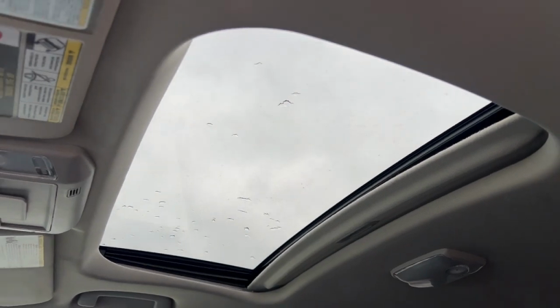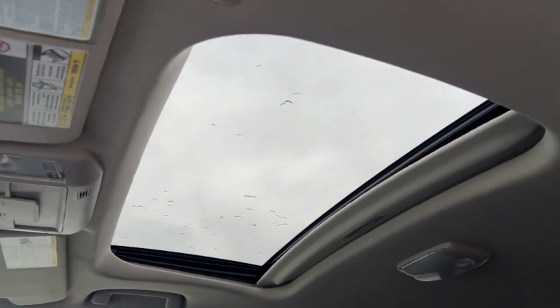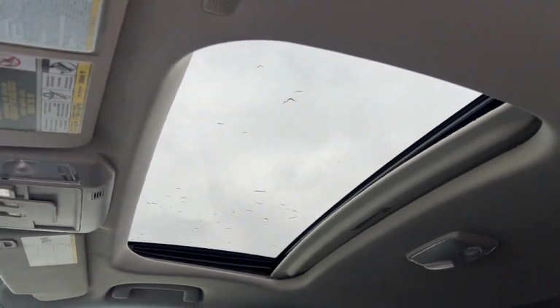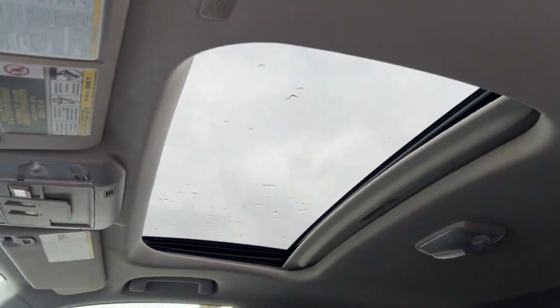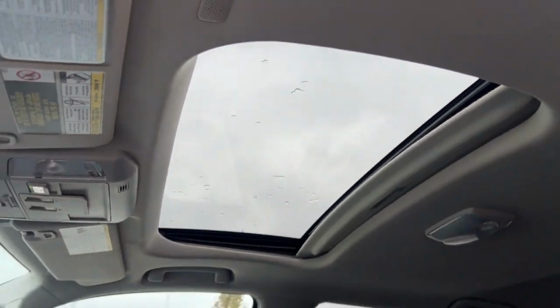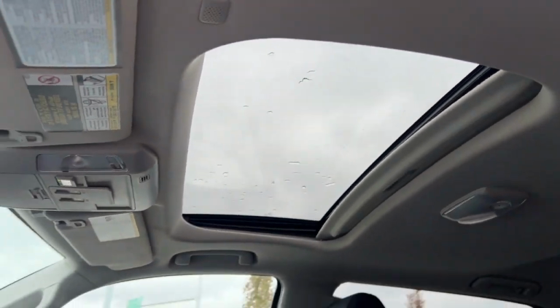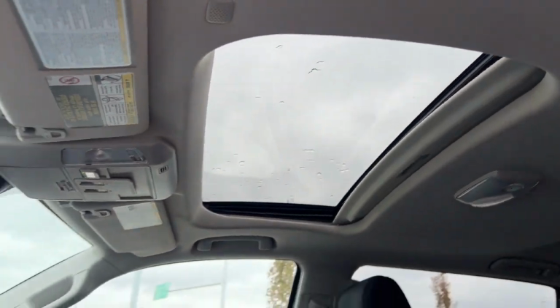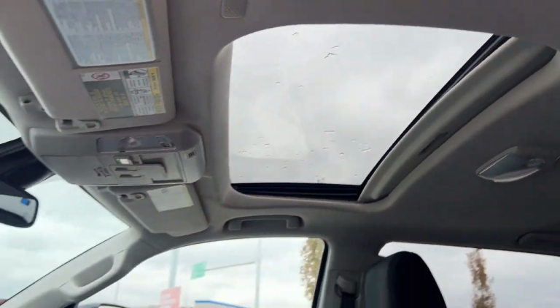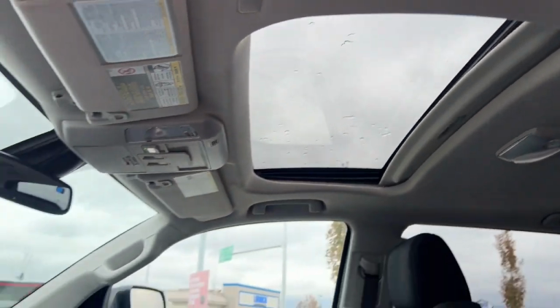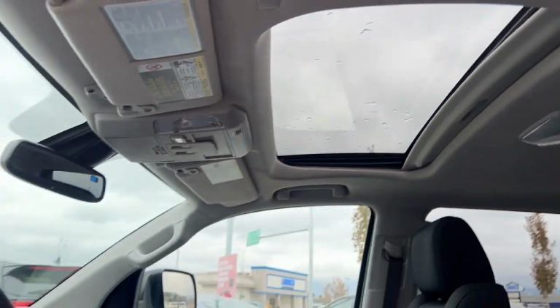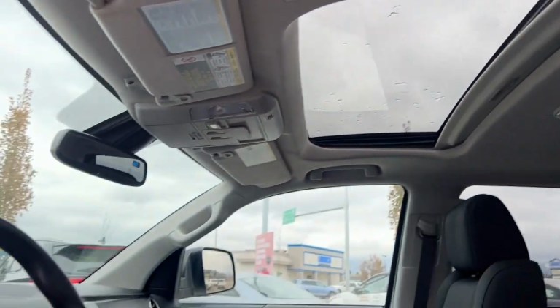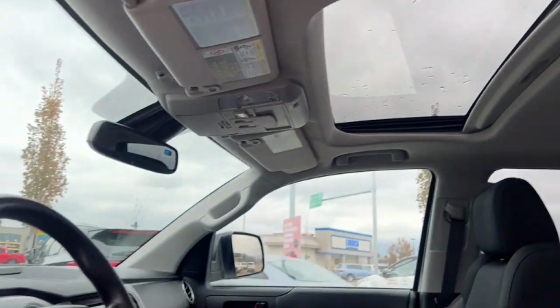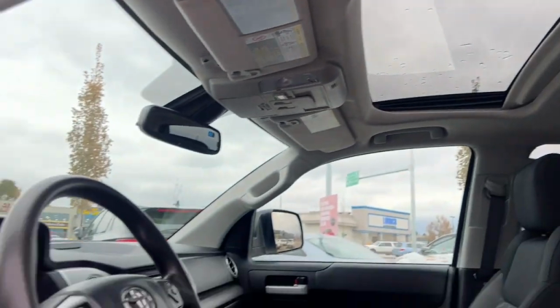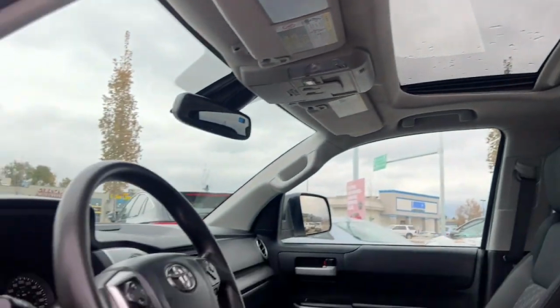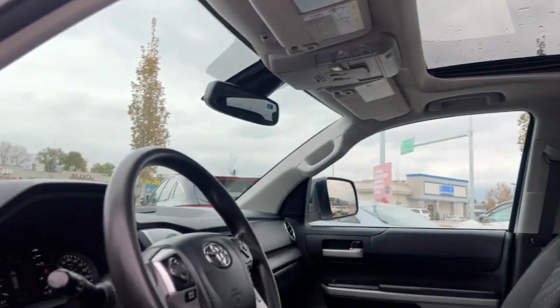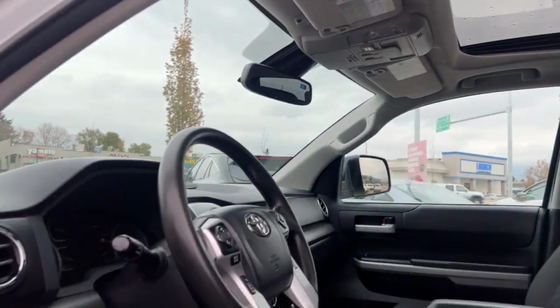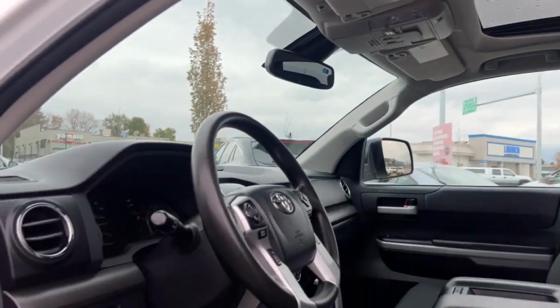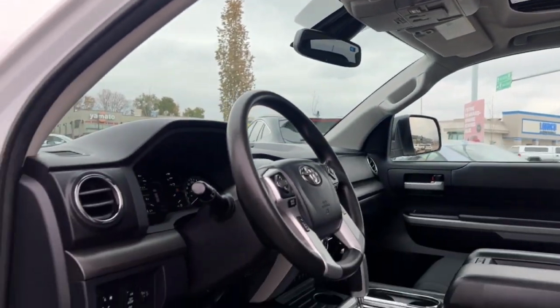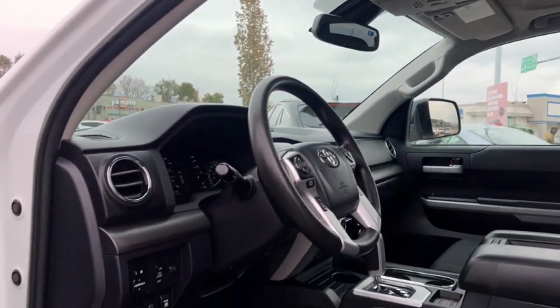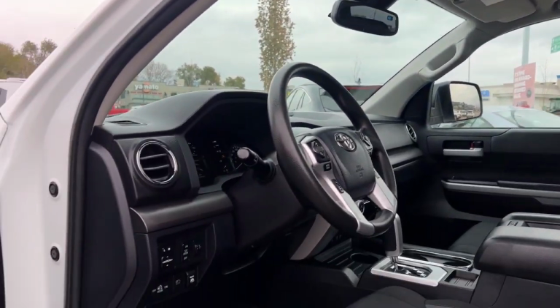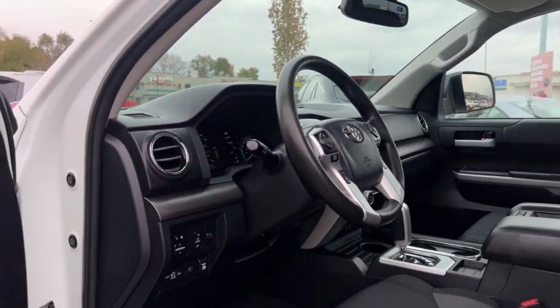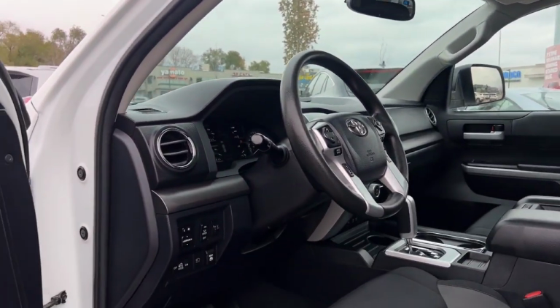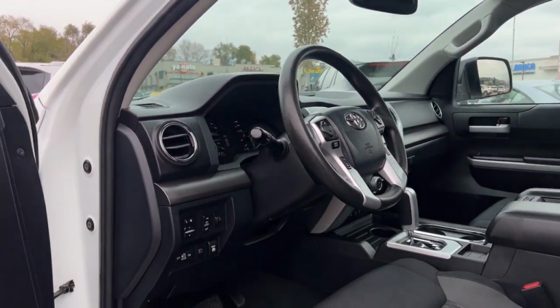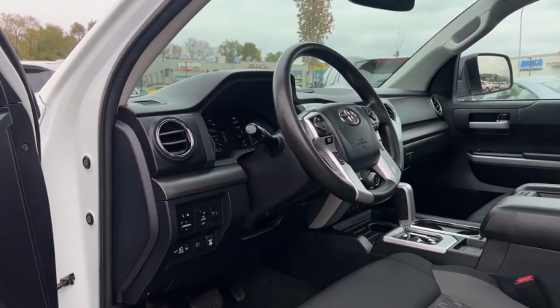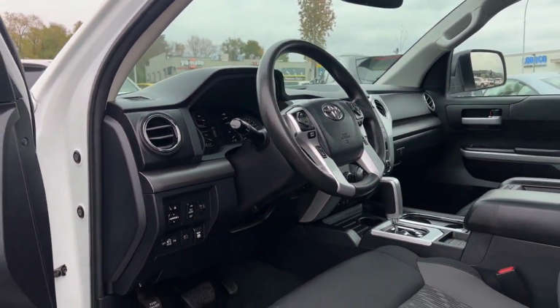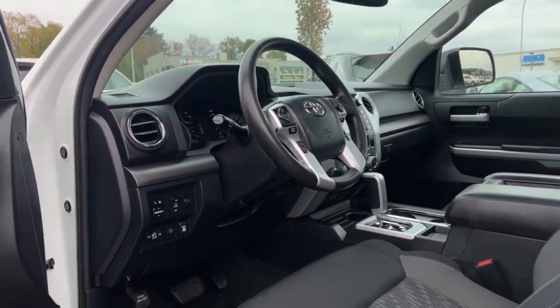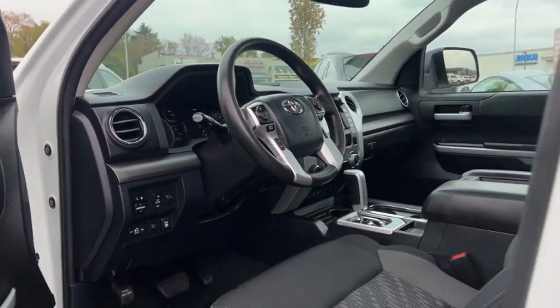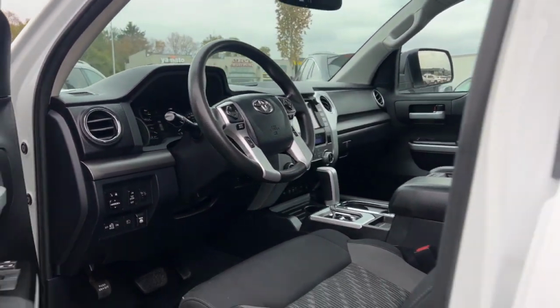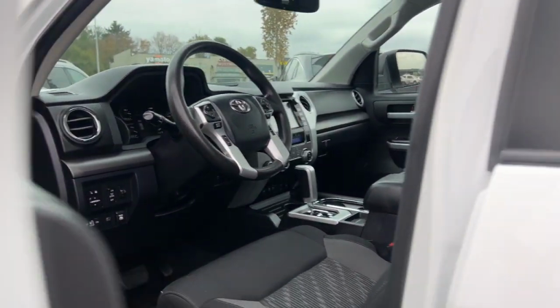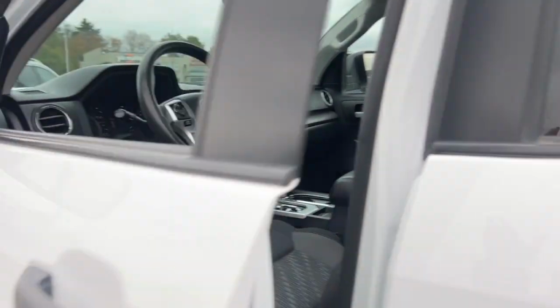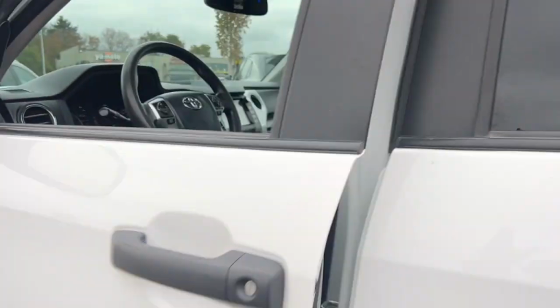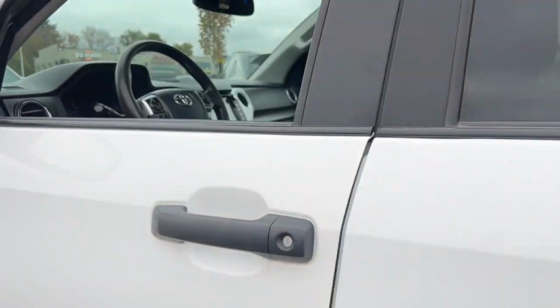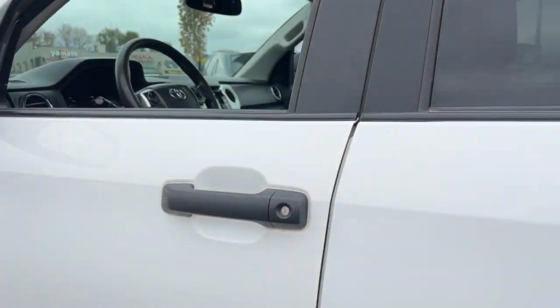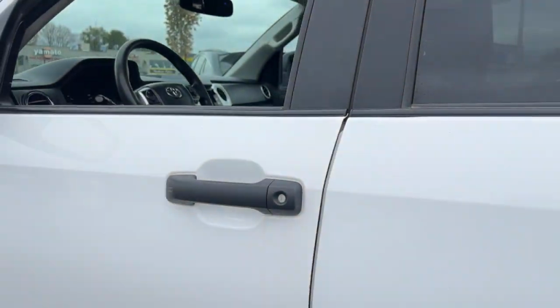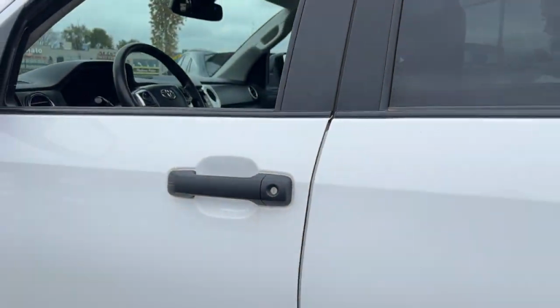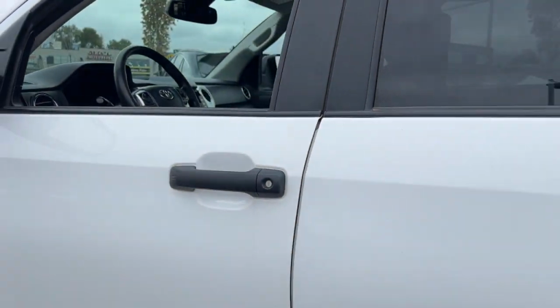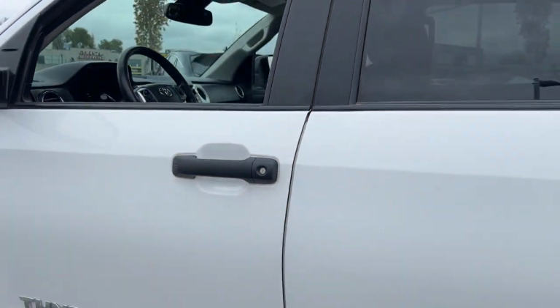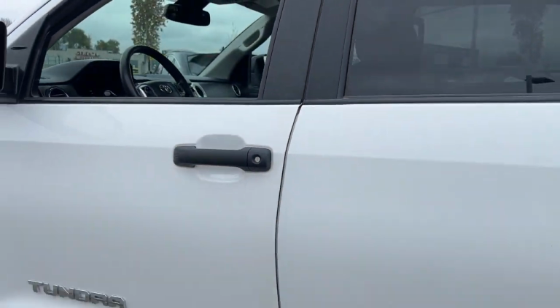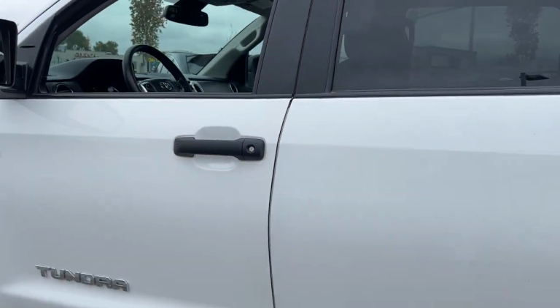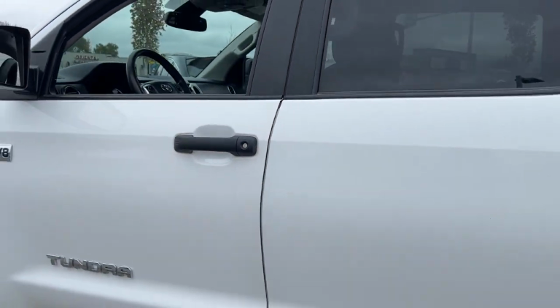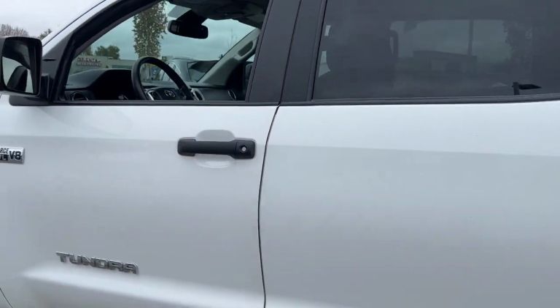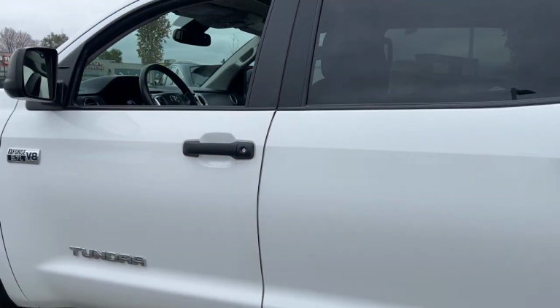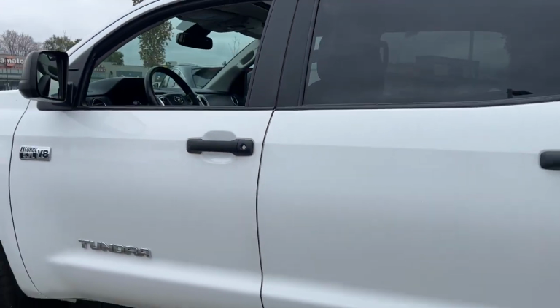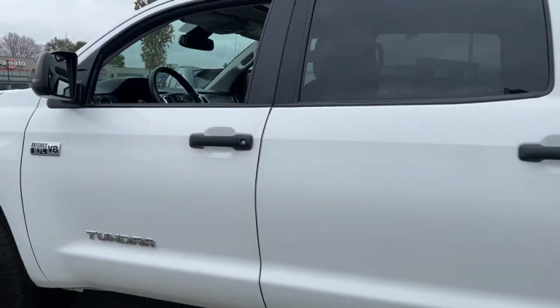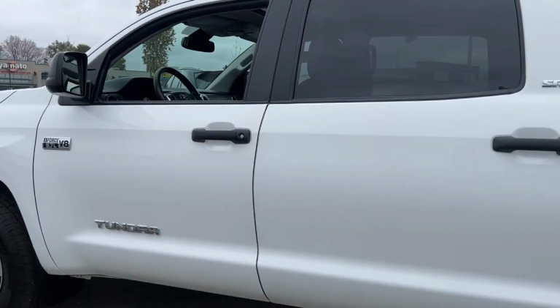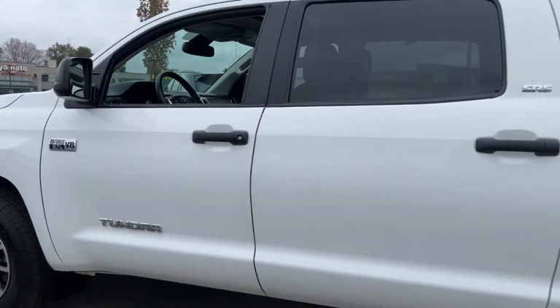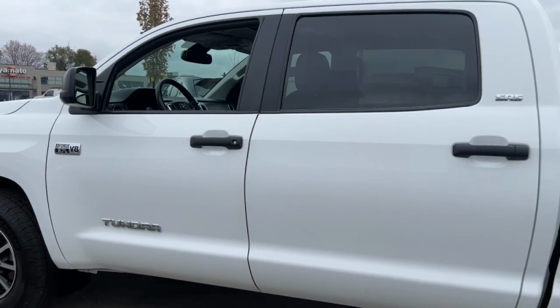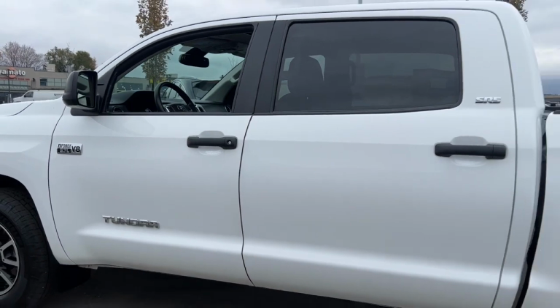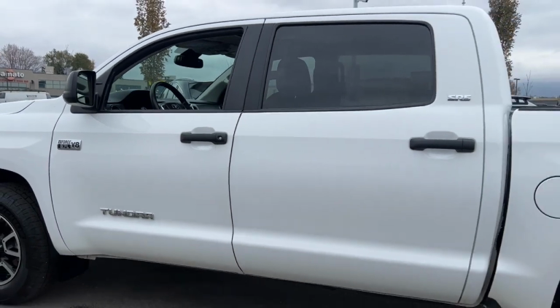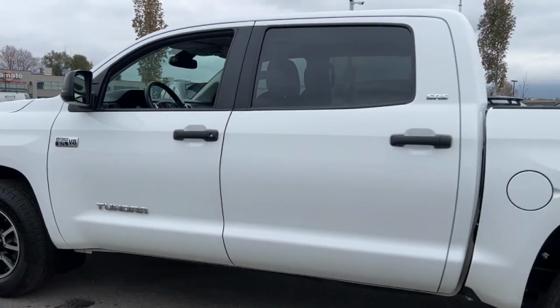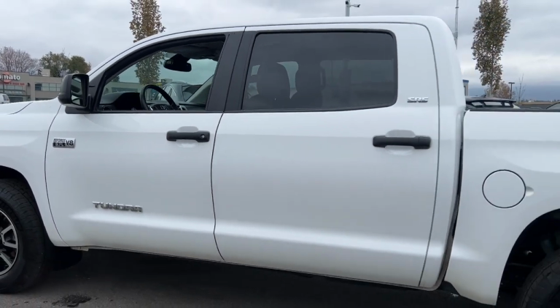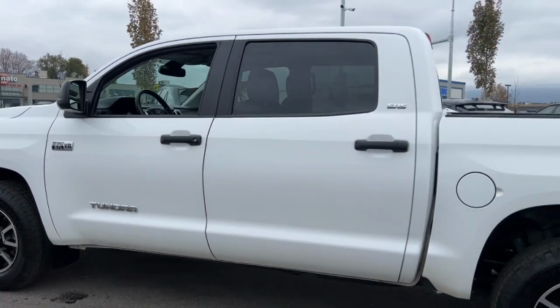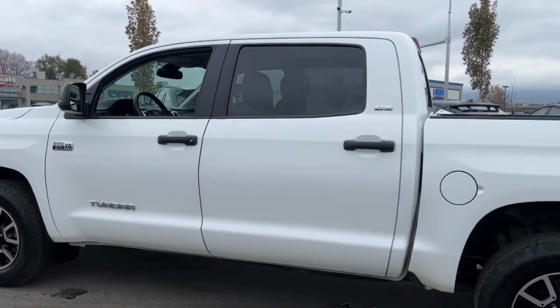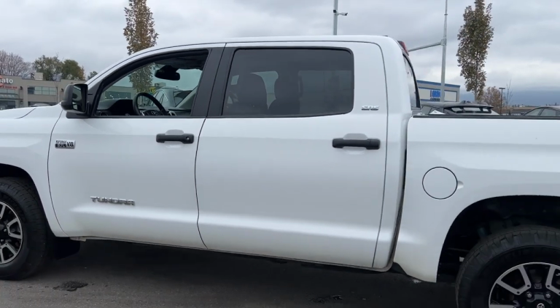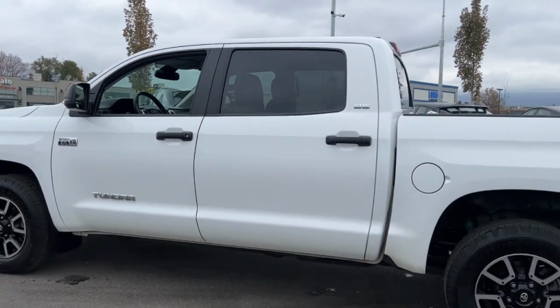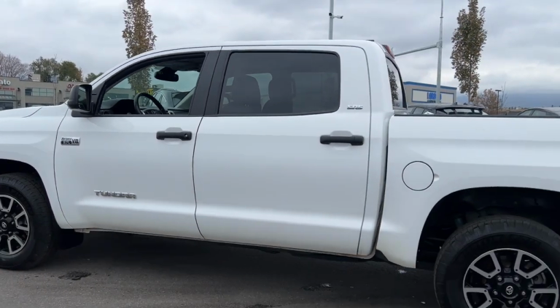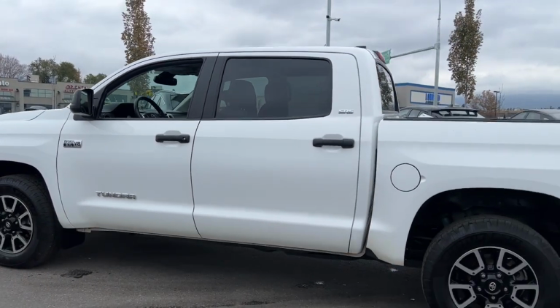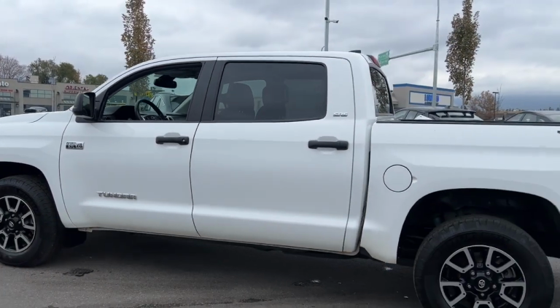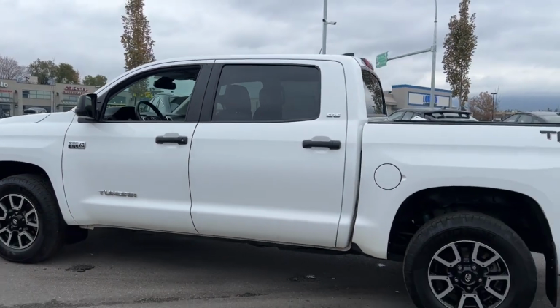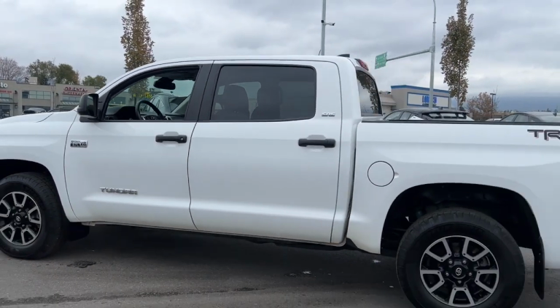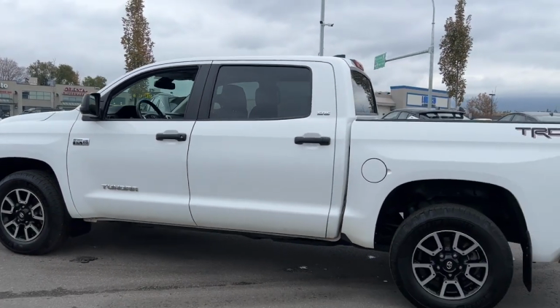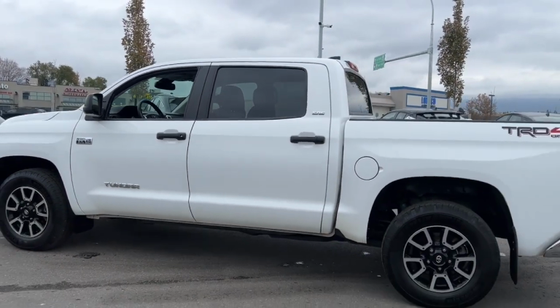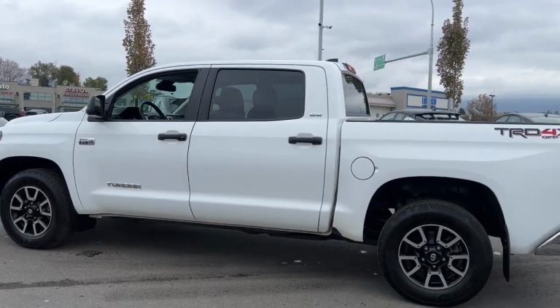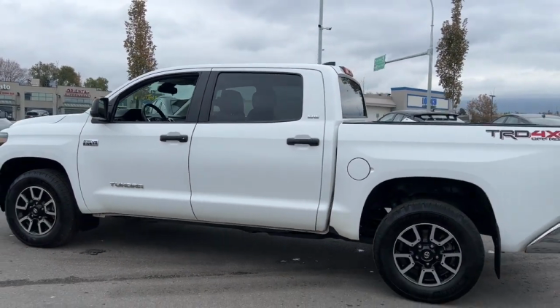Come see it for yourself at Kelowna Toyota, located at 1624 Cary Road in Kelowna, B.C., where we are community-driven.